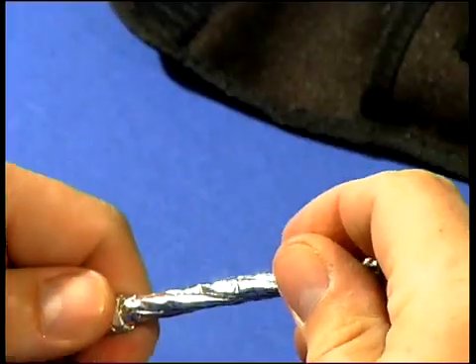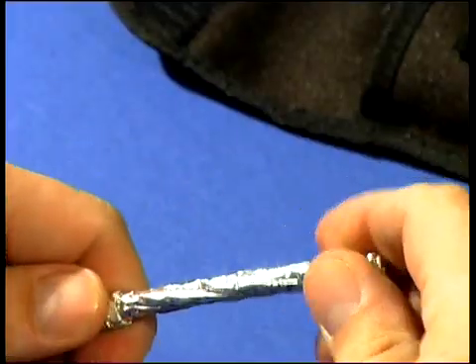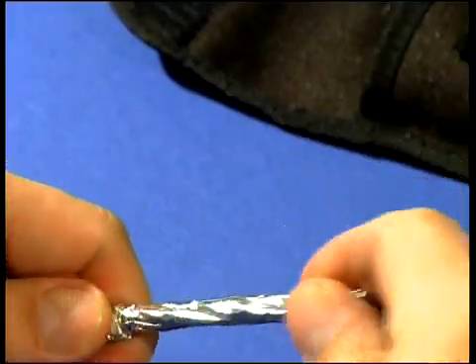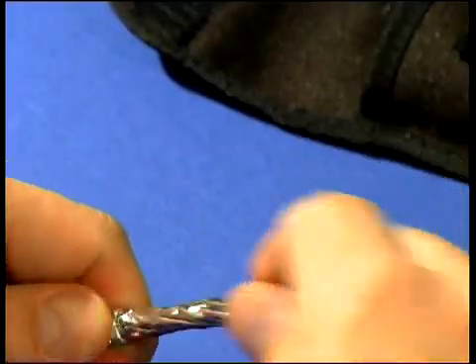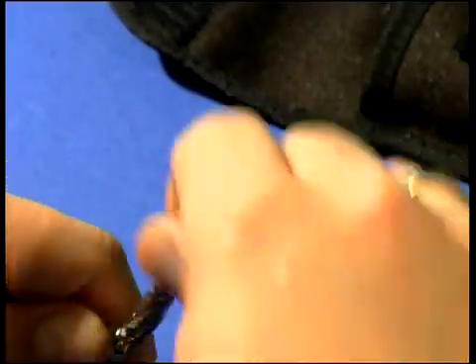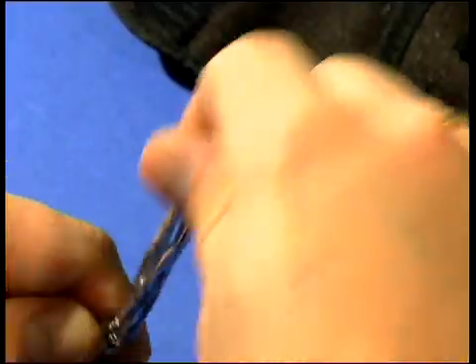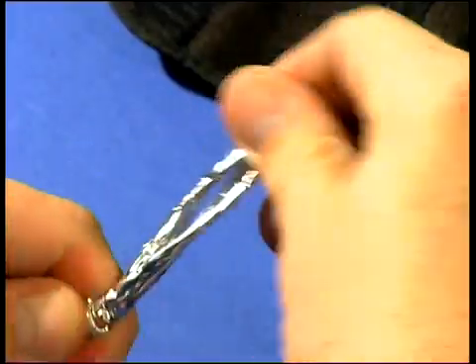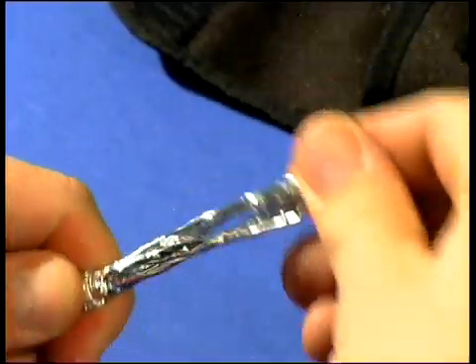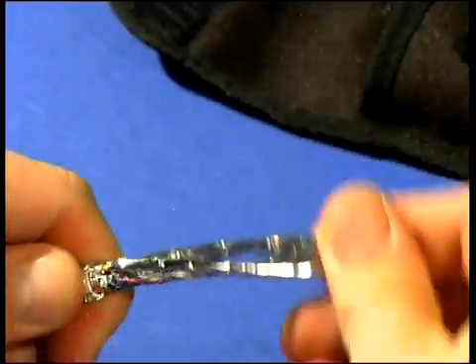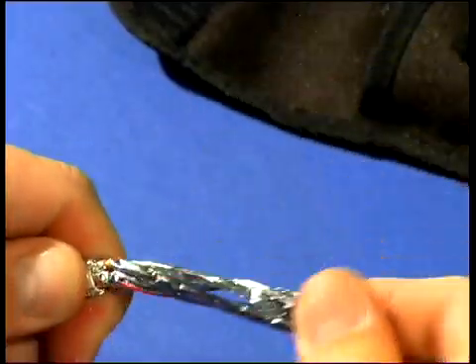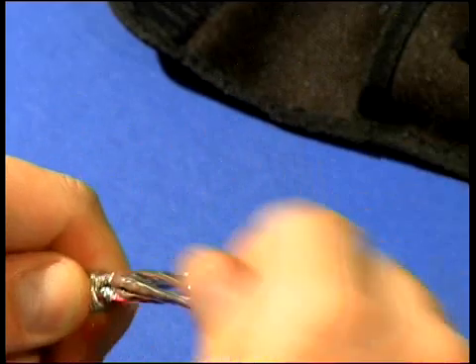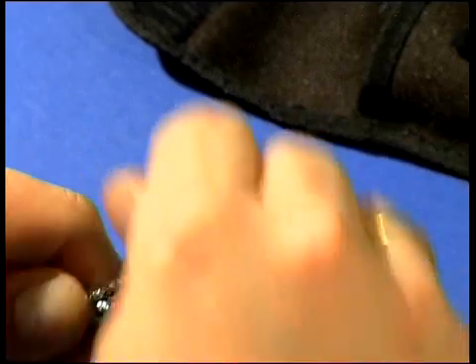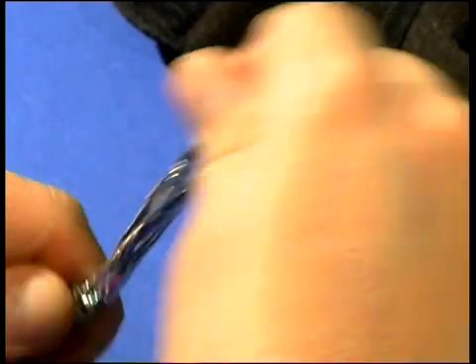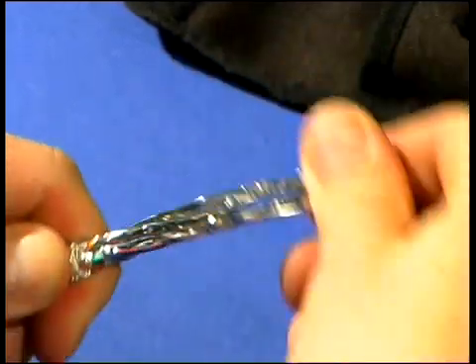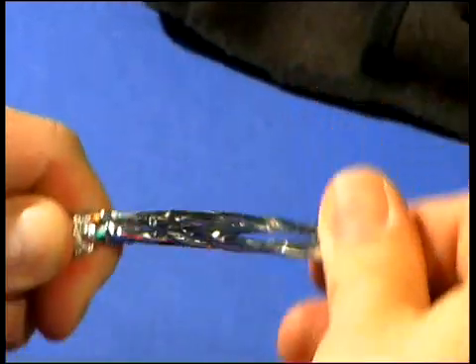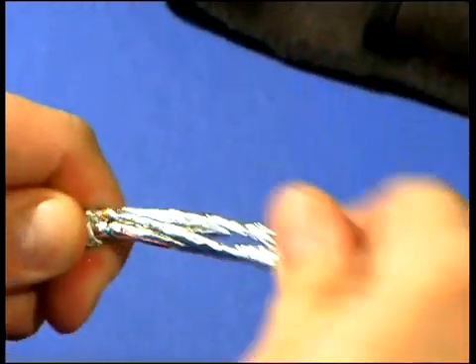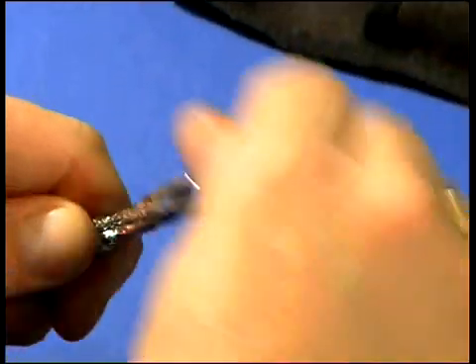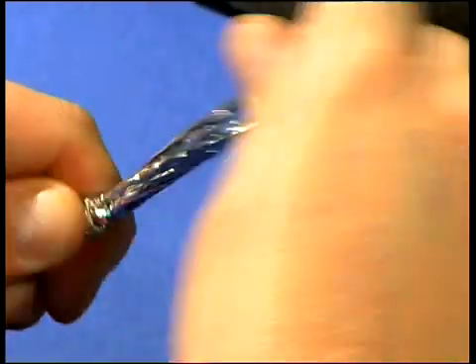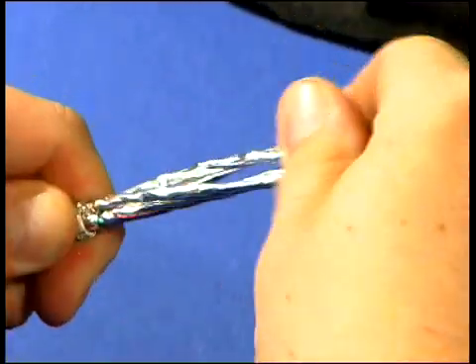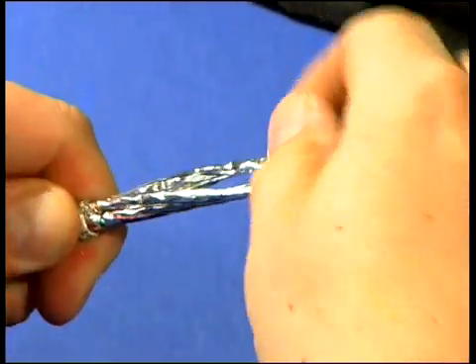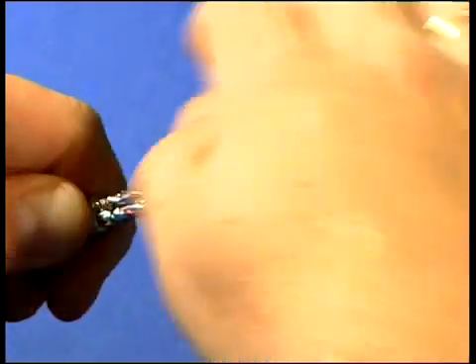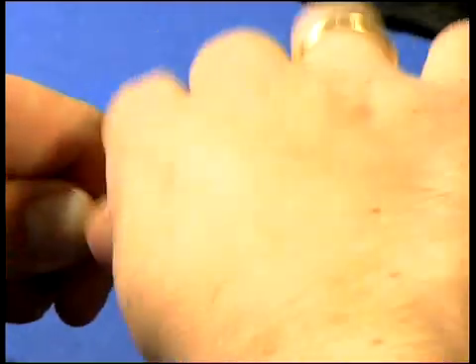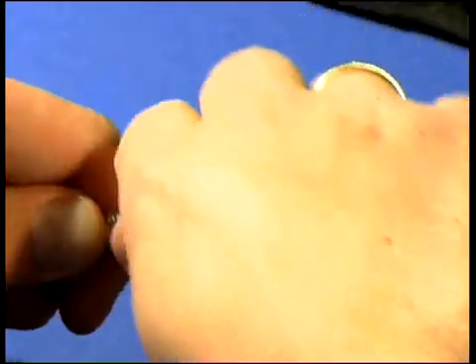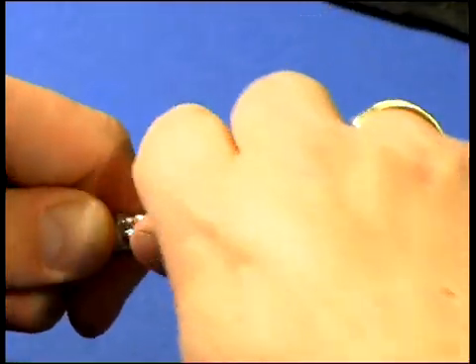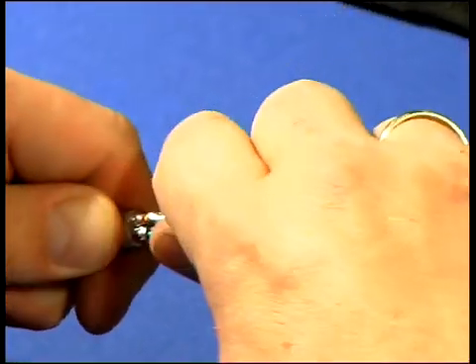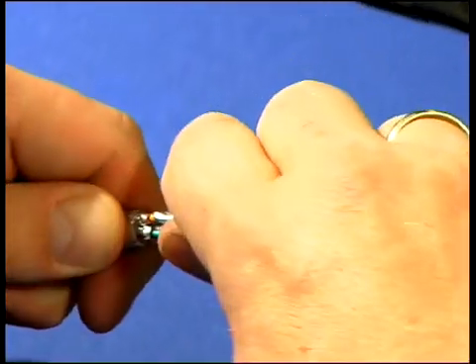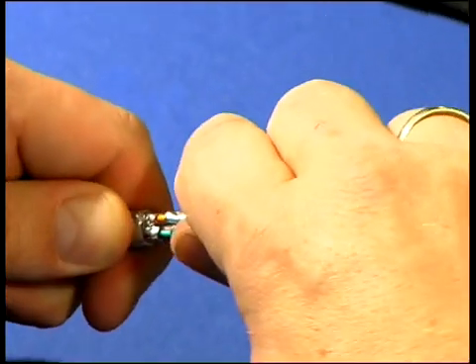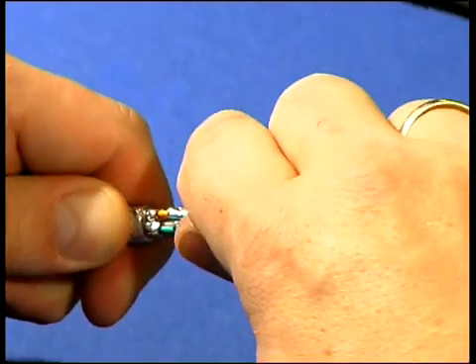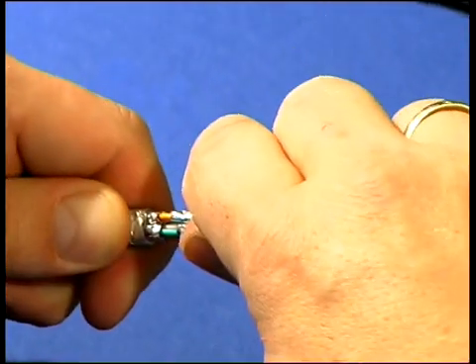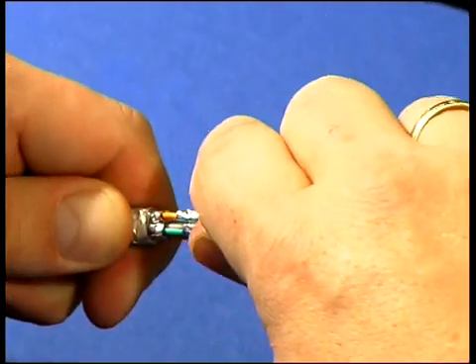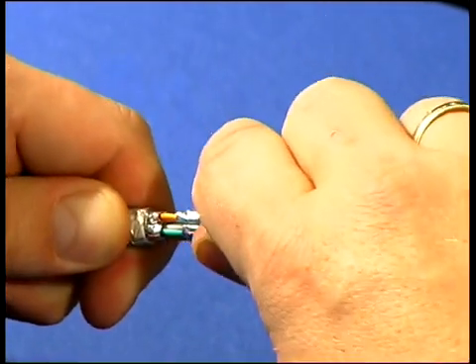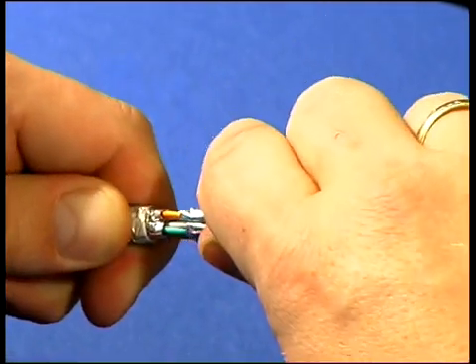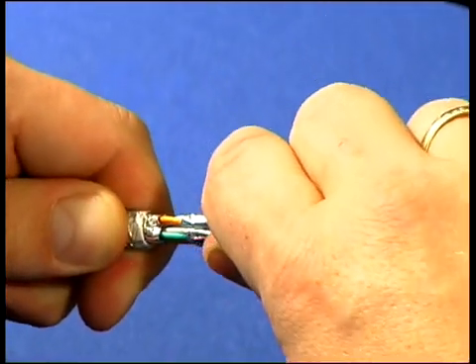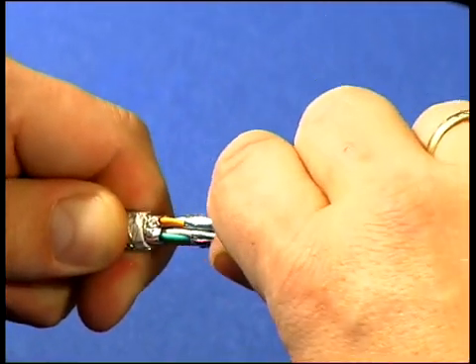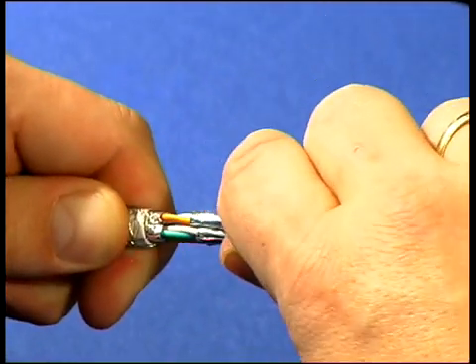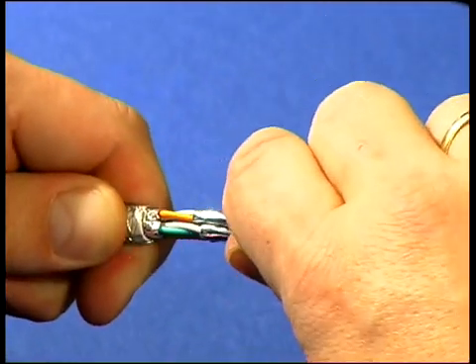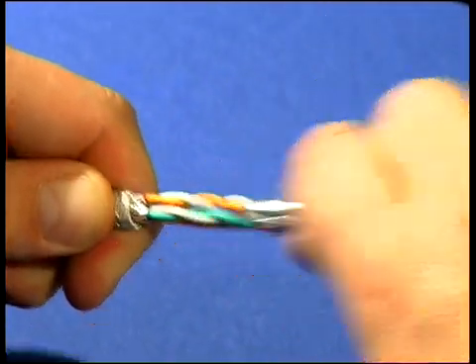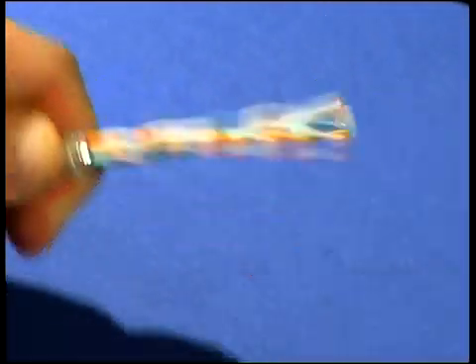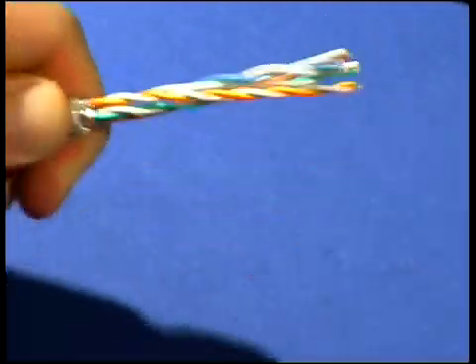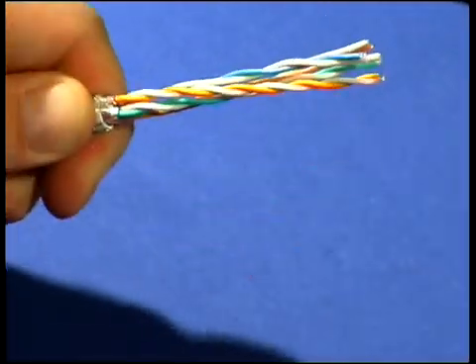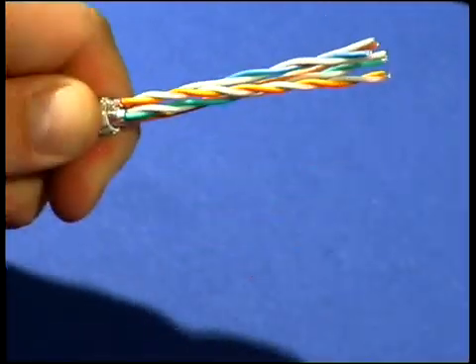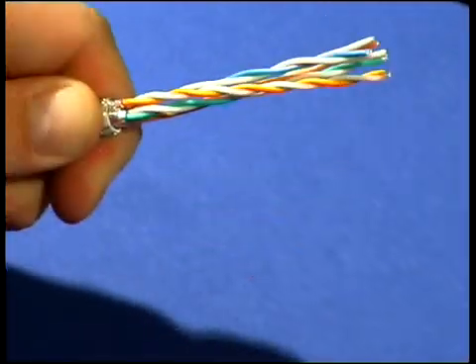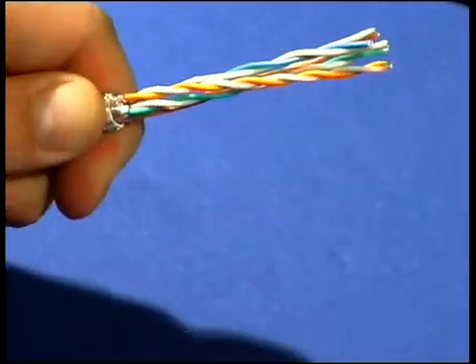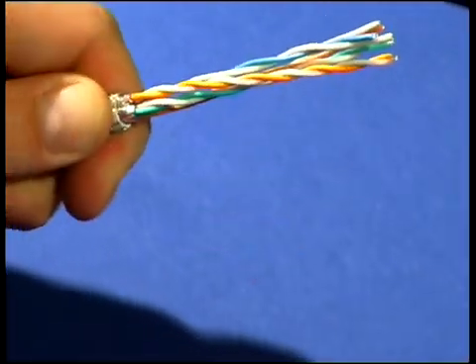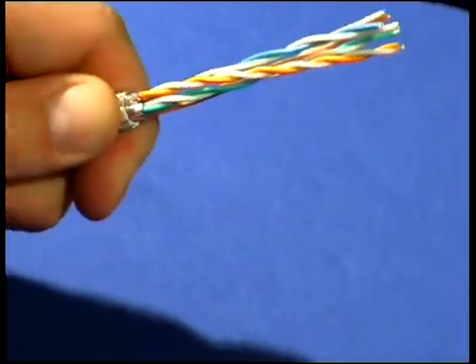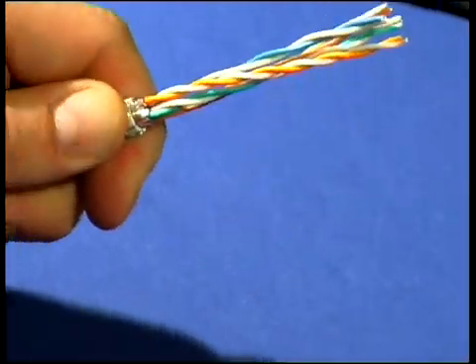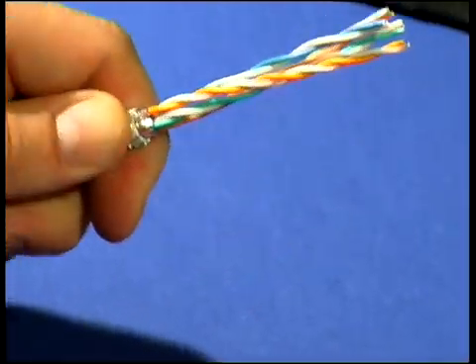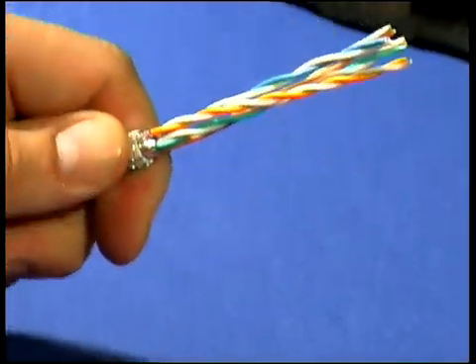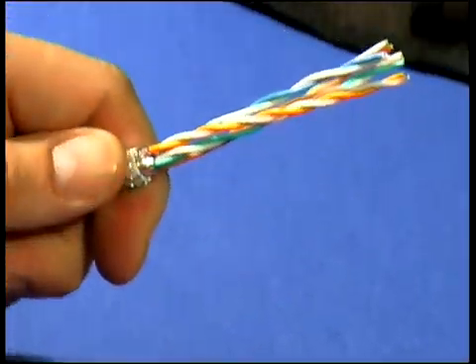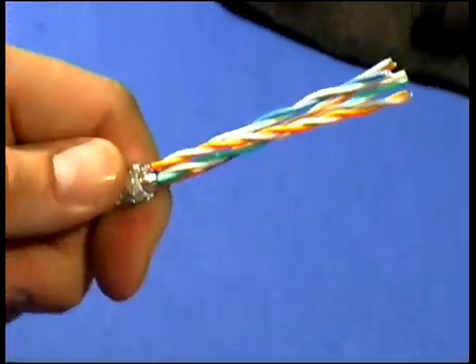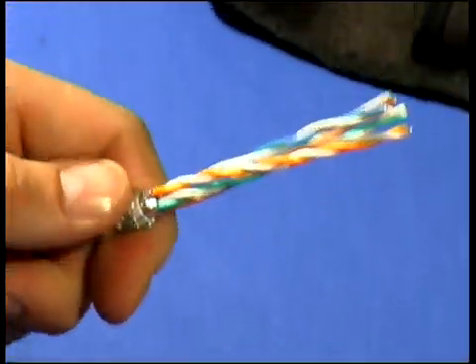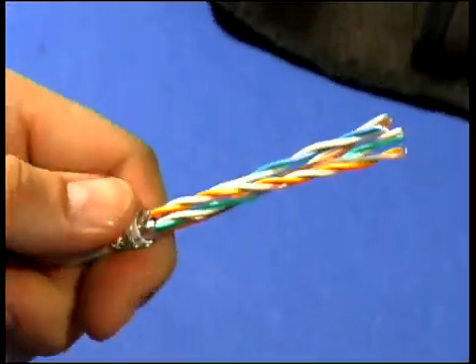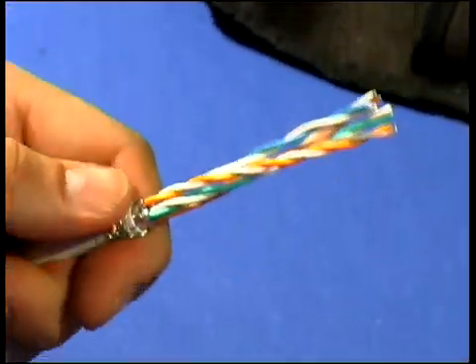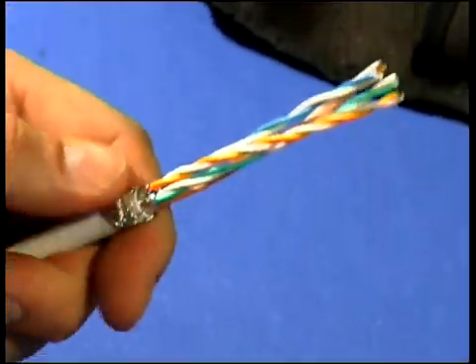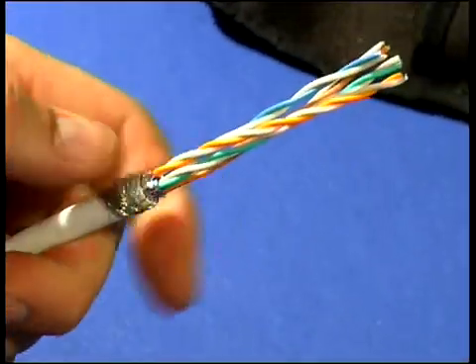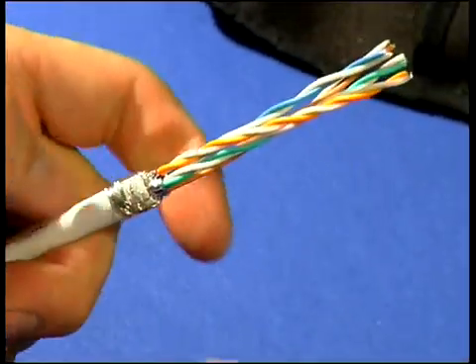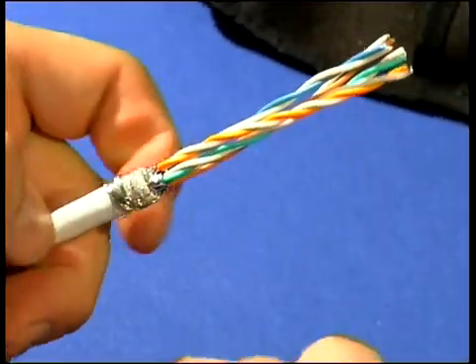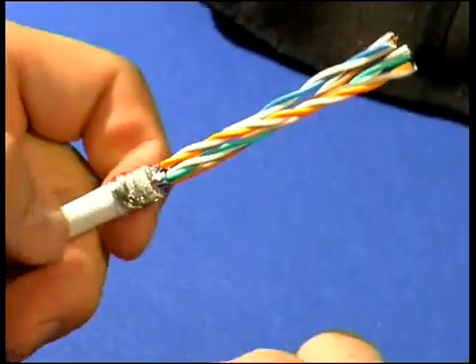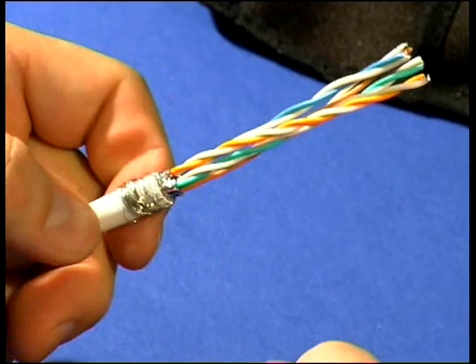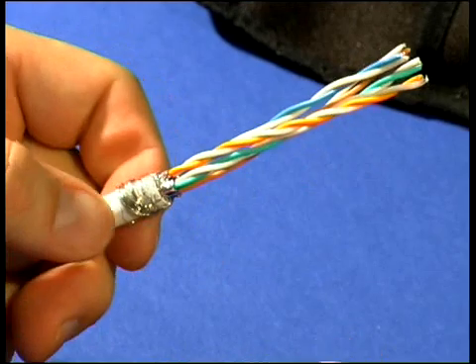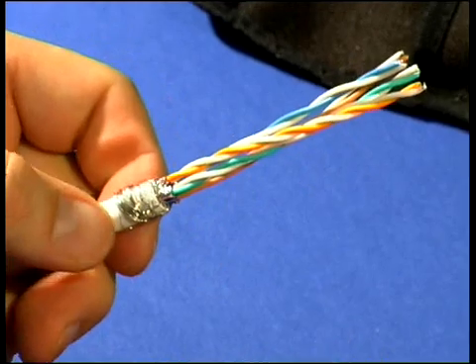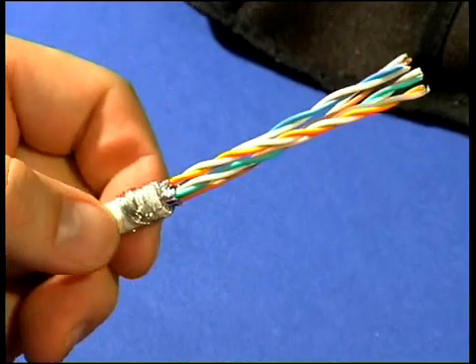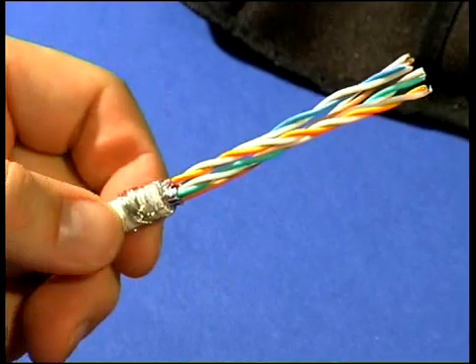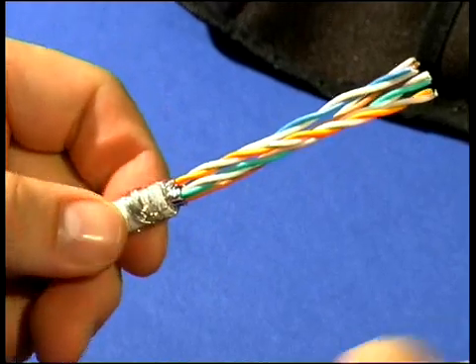Hold the pairs tight and toggle them. The foils break and can be removed in one step.